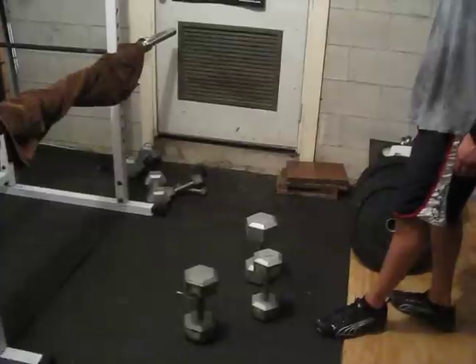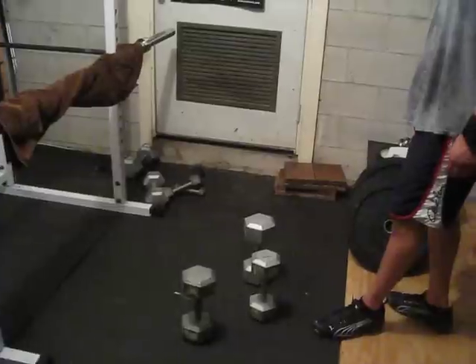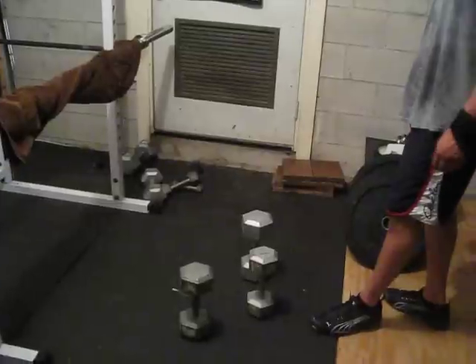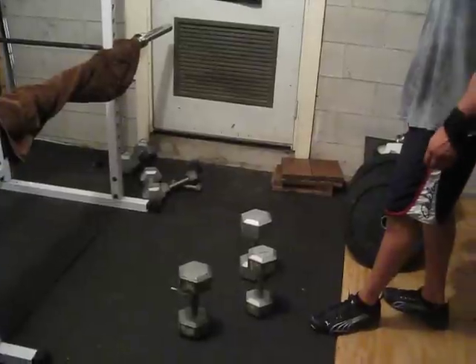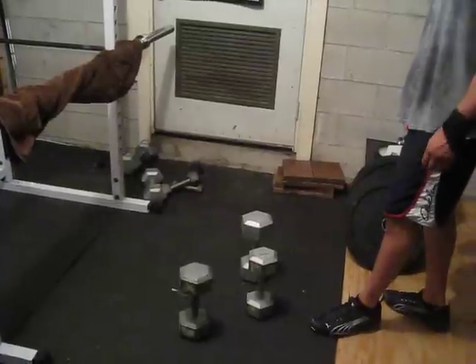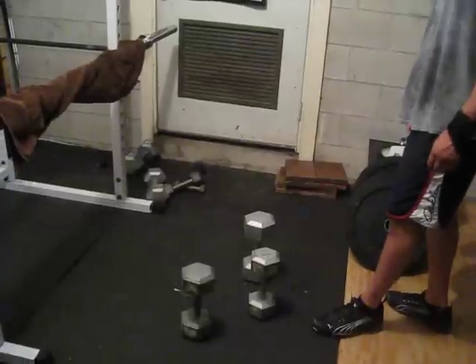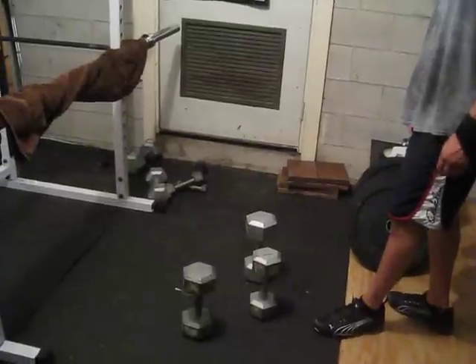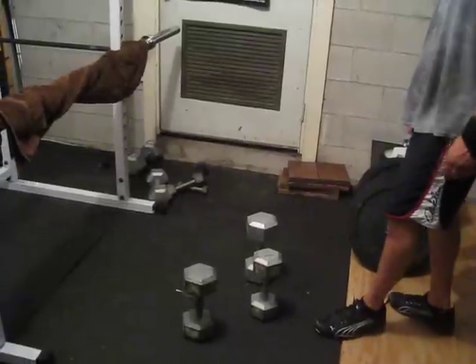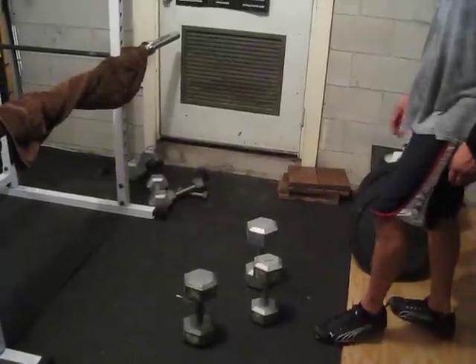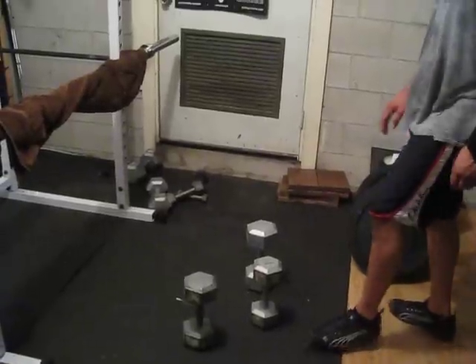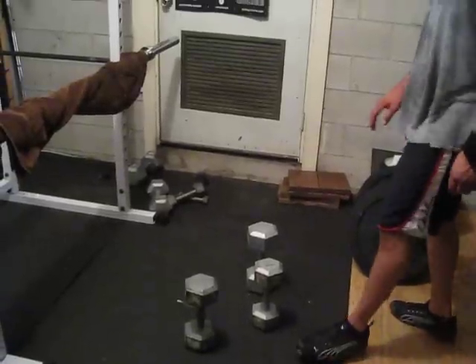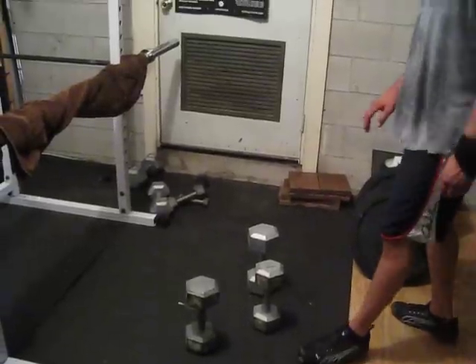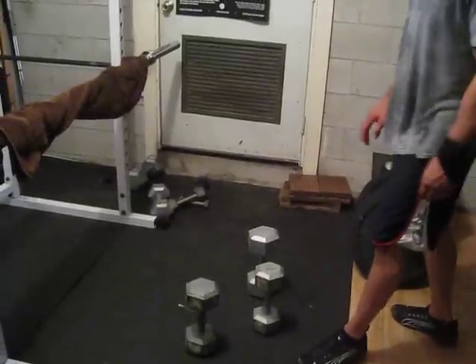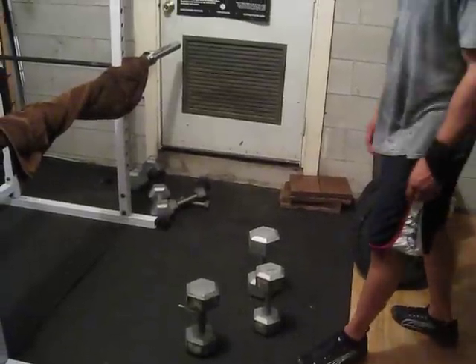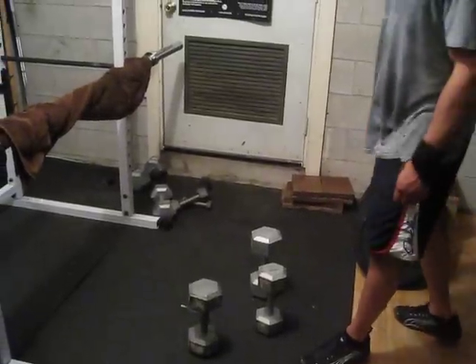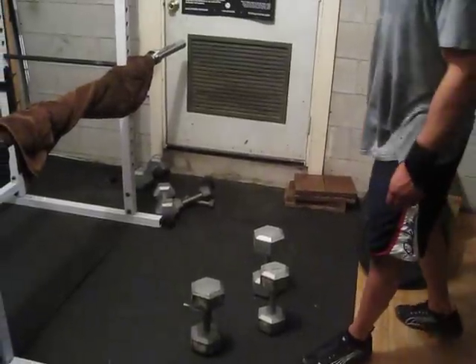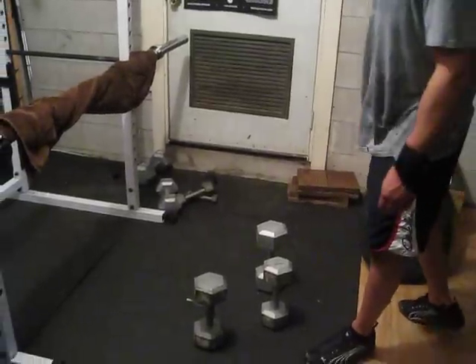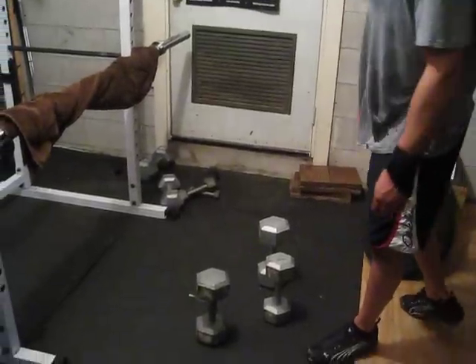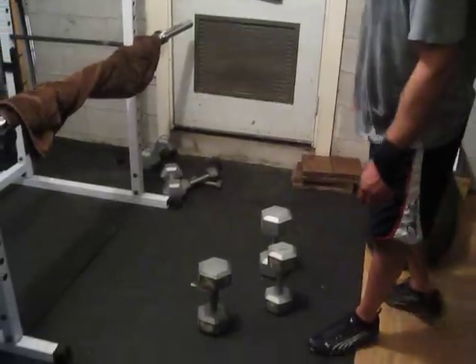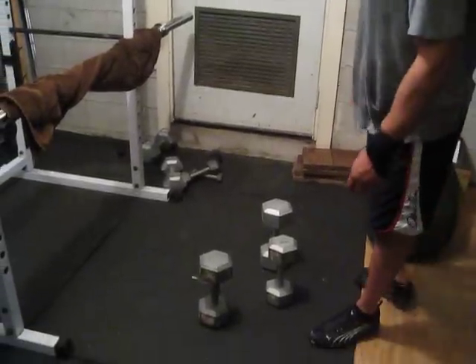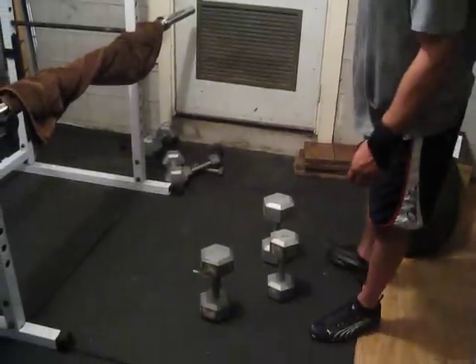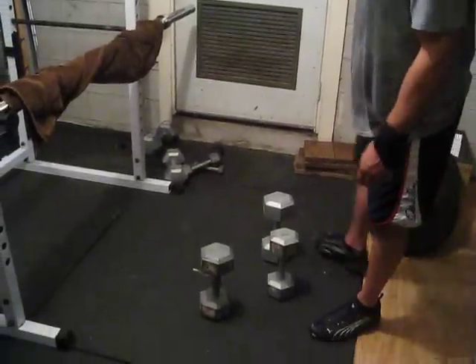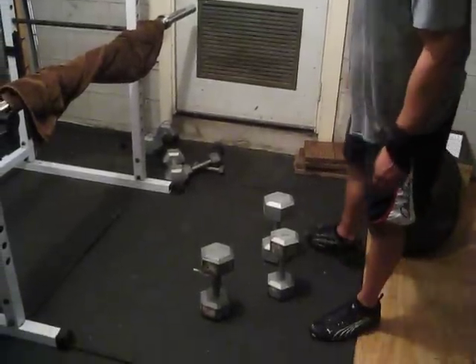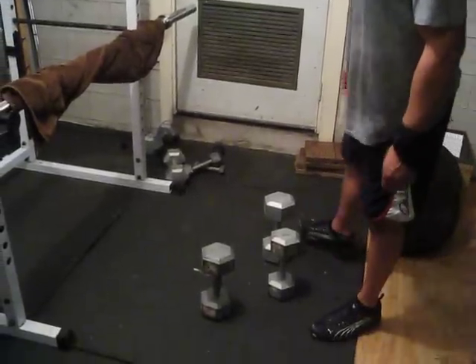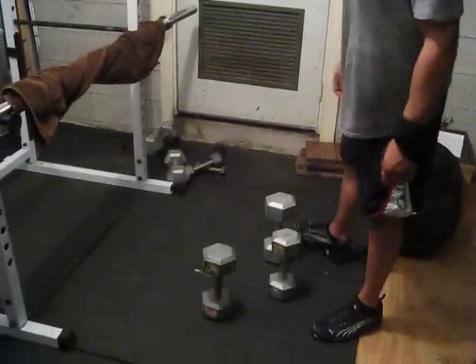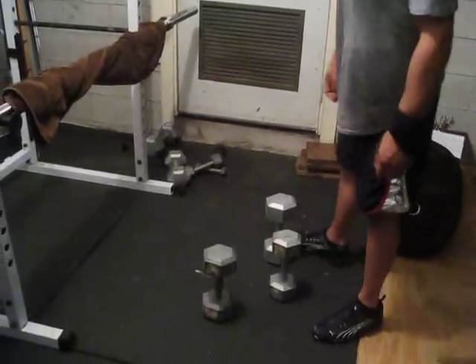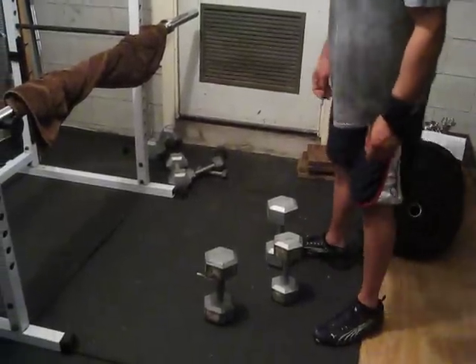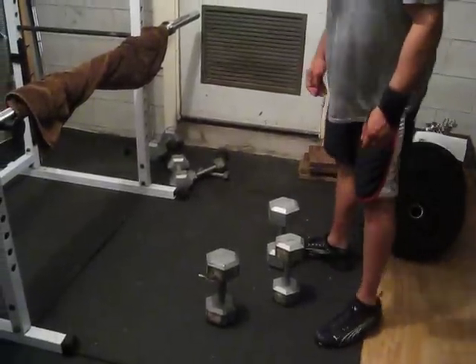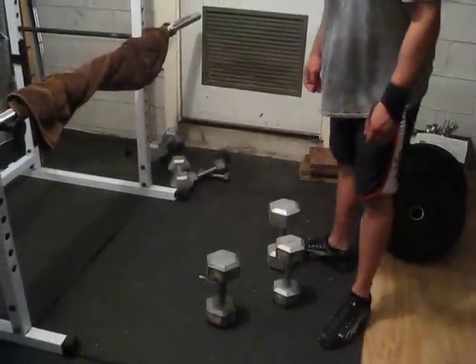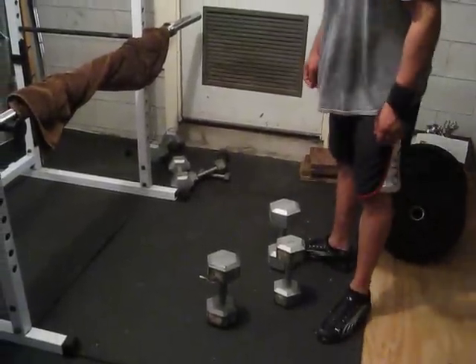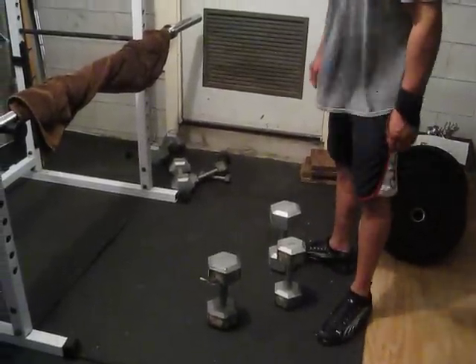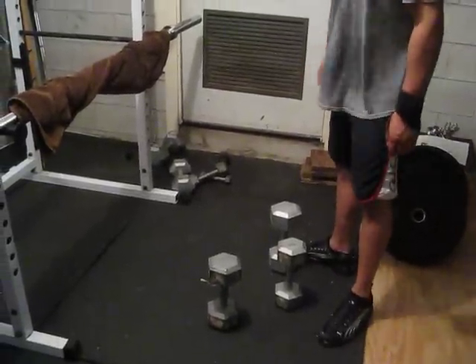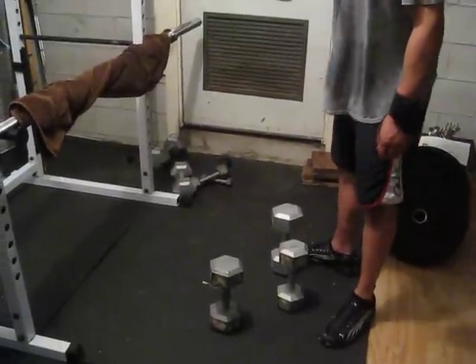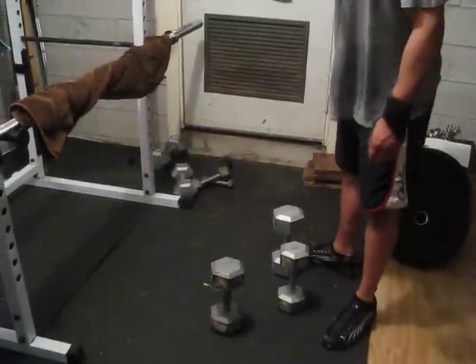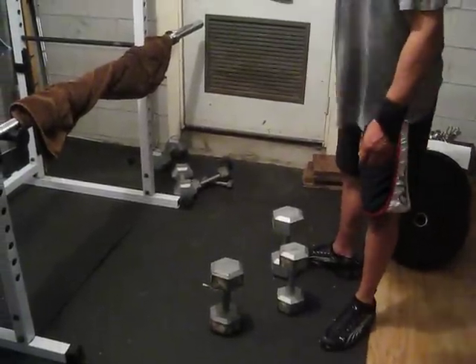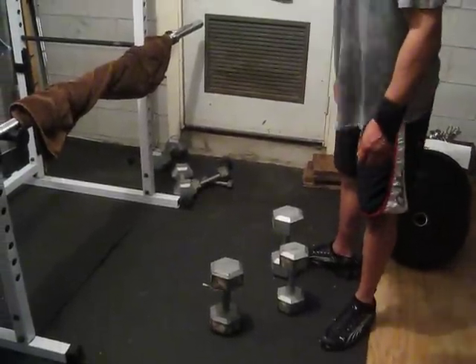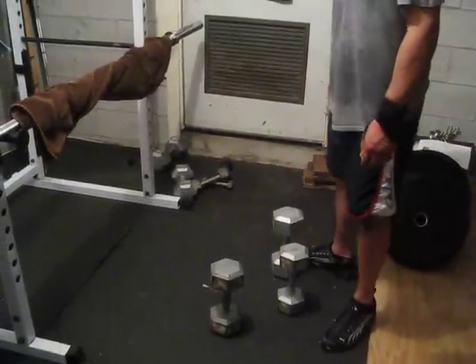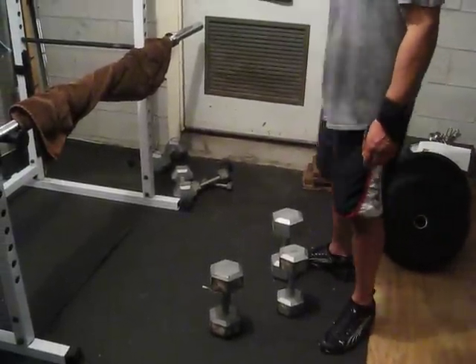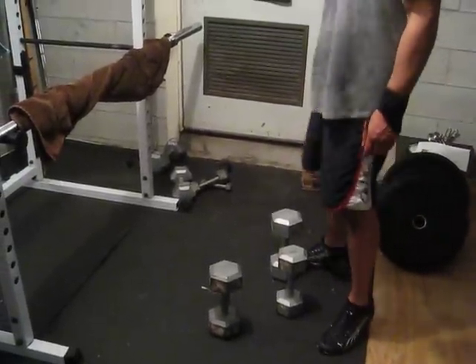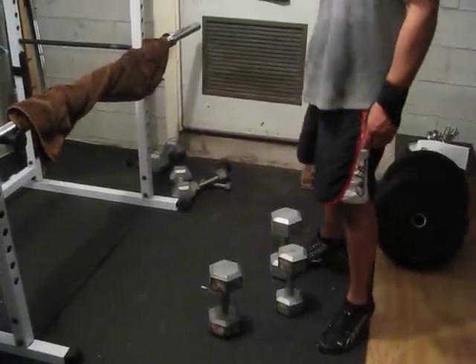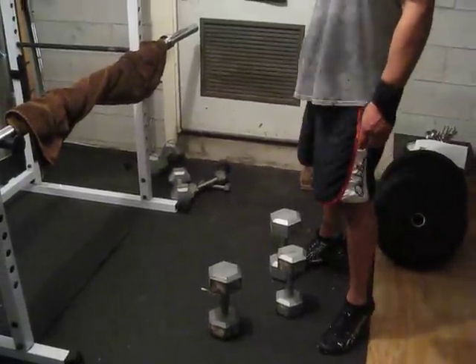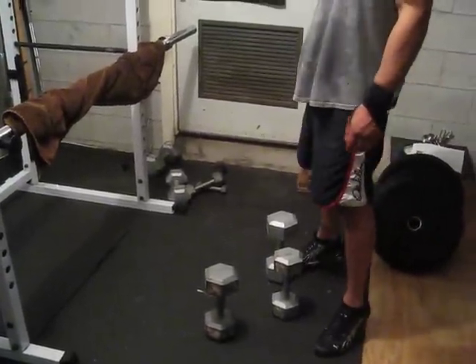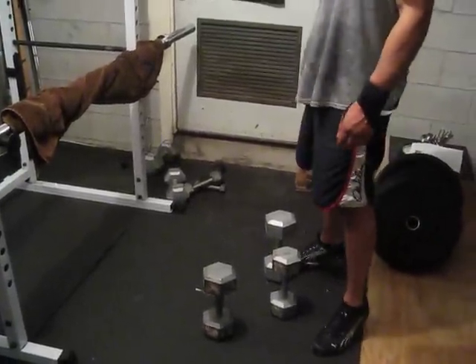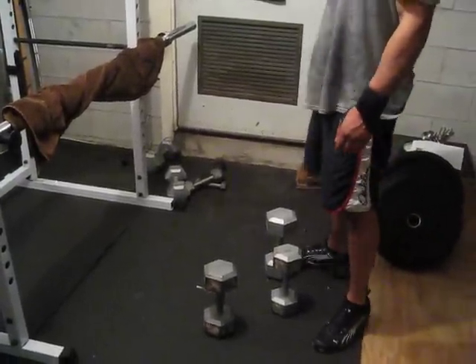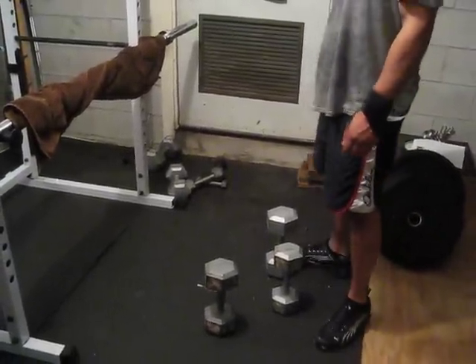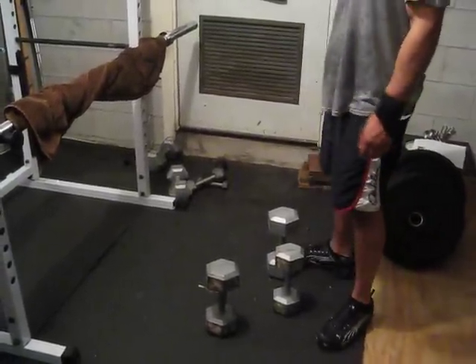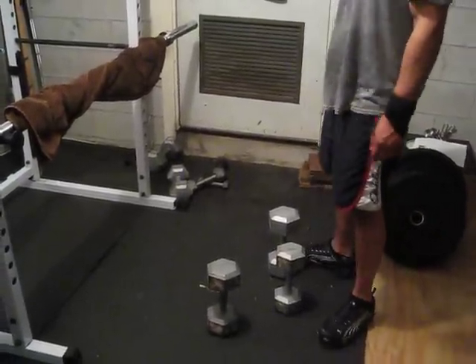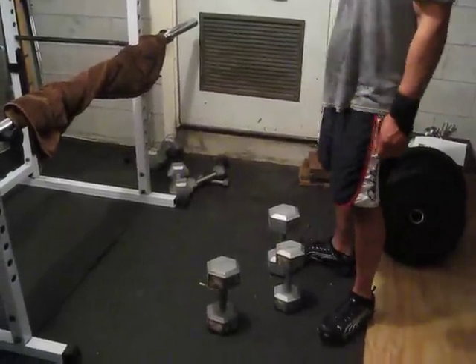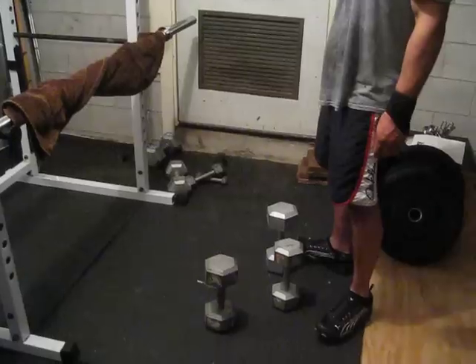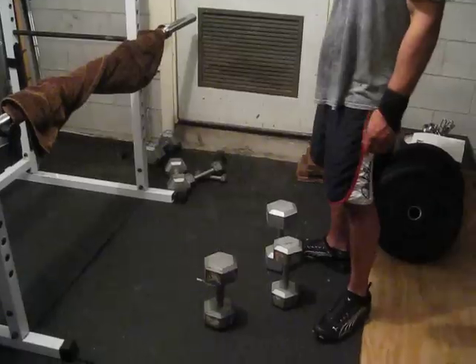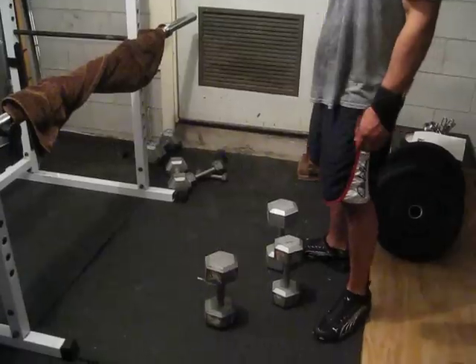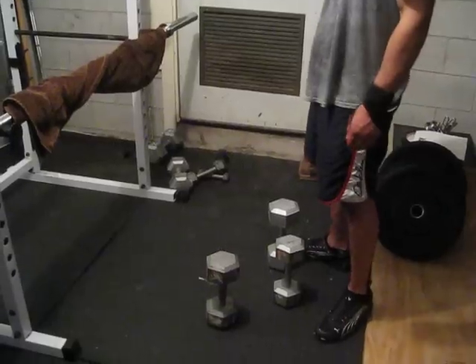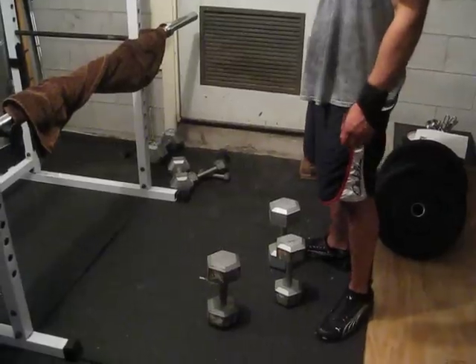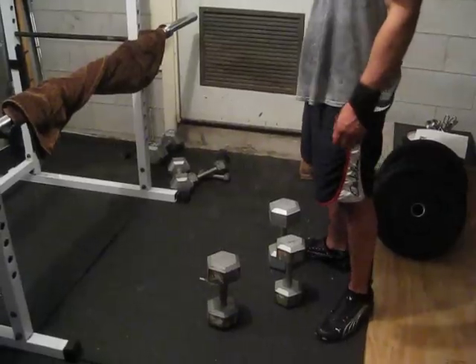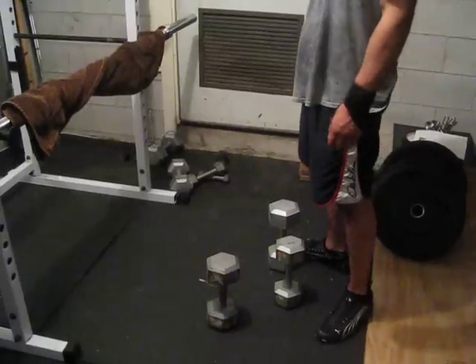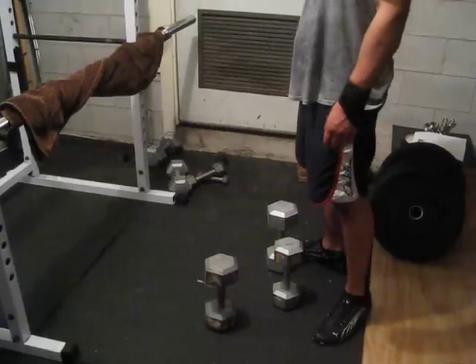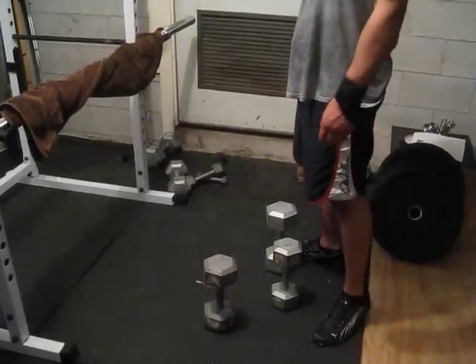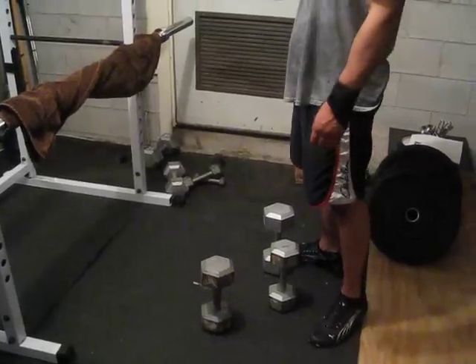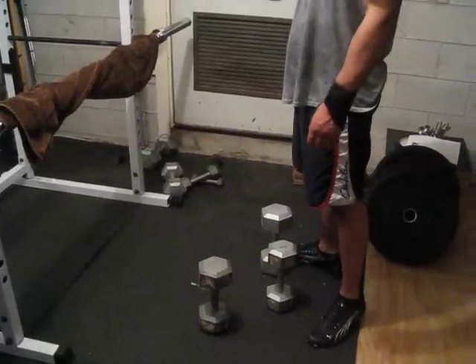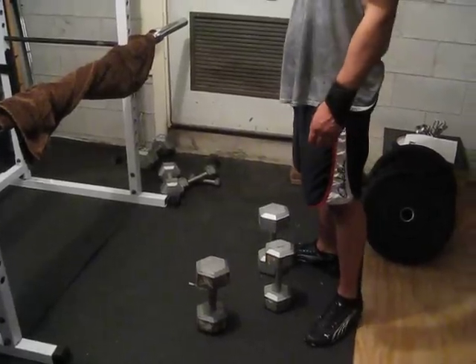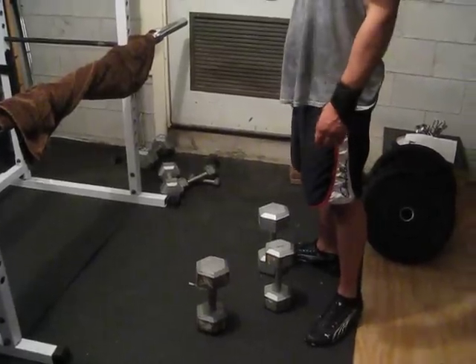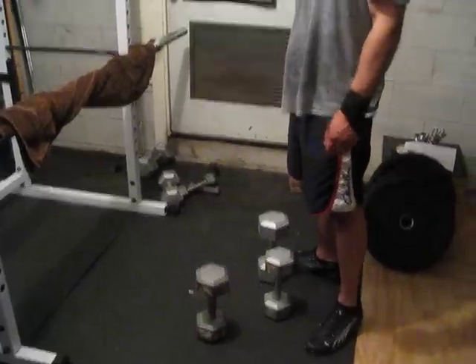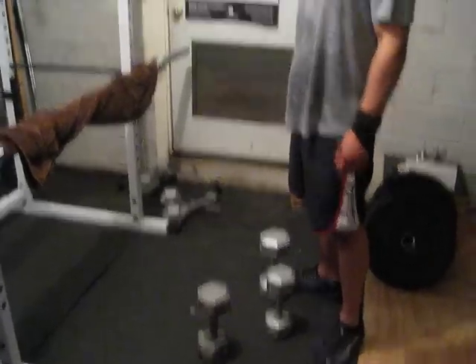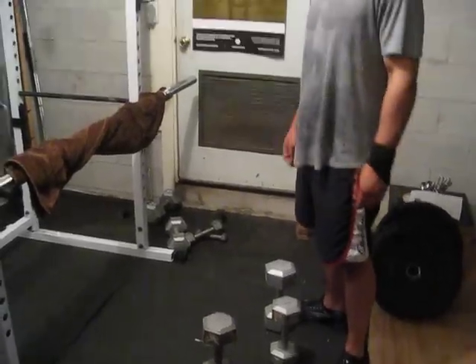Hey everybody, we're here at SSA. We're doing grip training here with the dumbbells. We're going to start with the 25, 30, and 35.